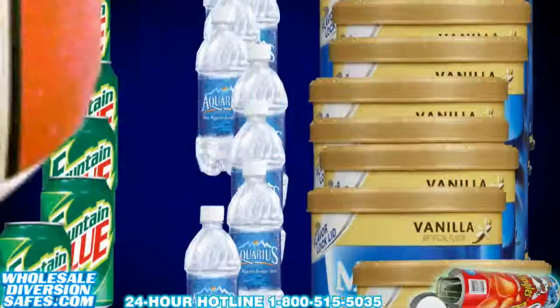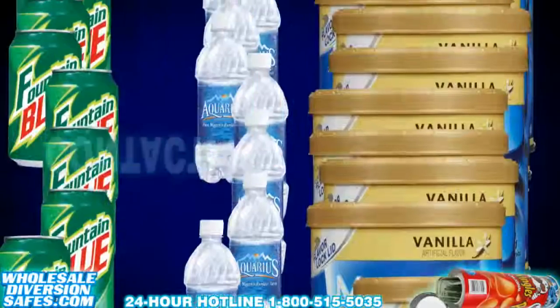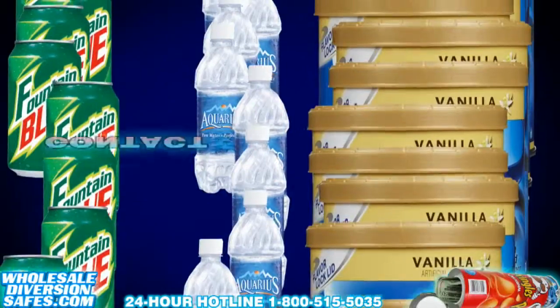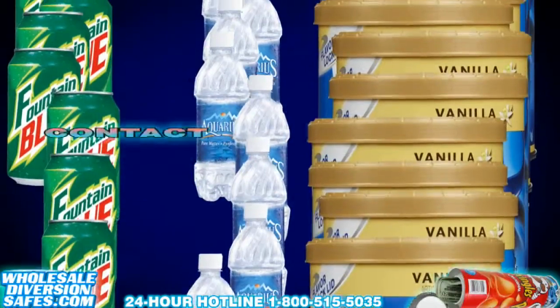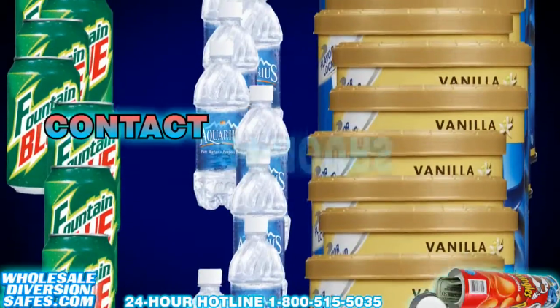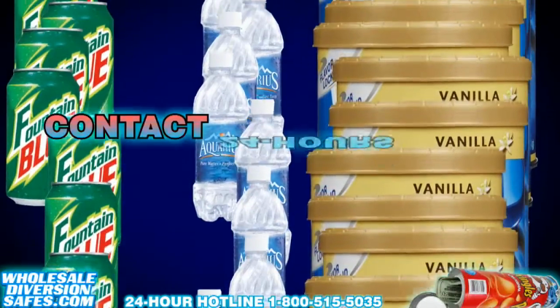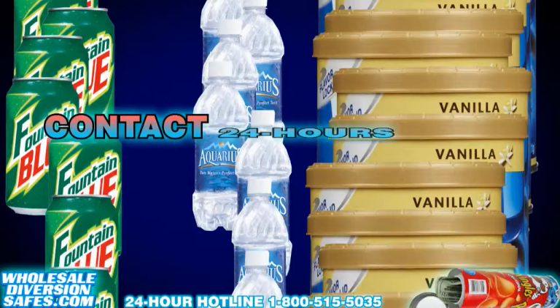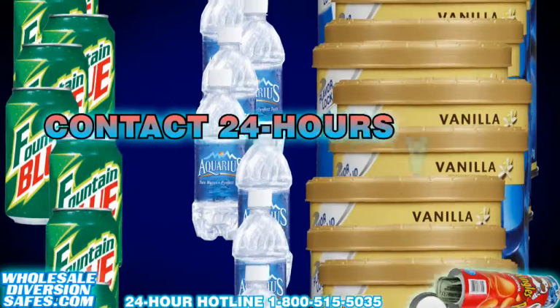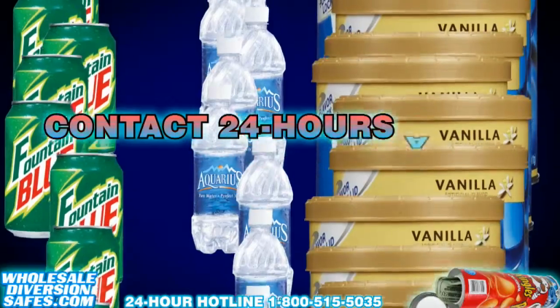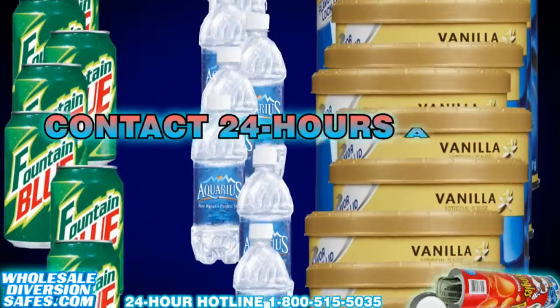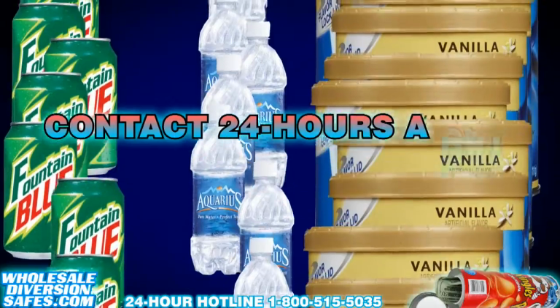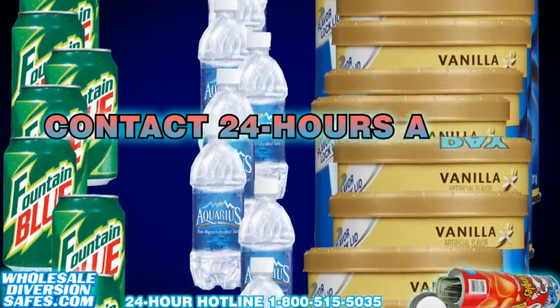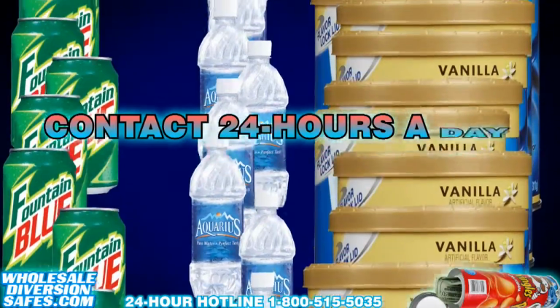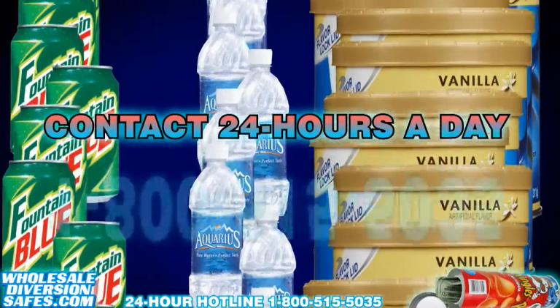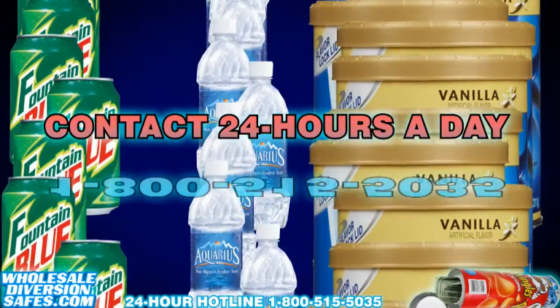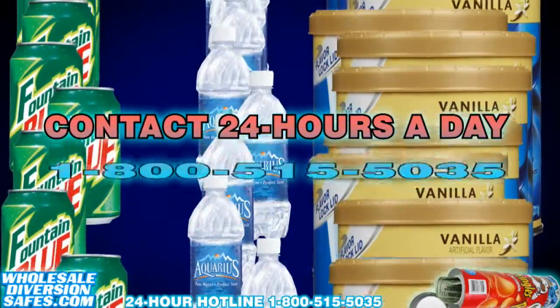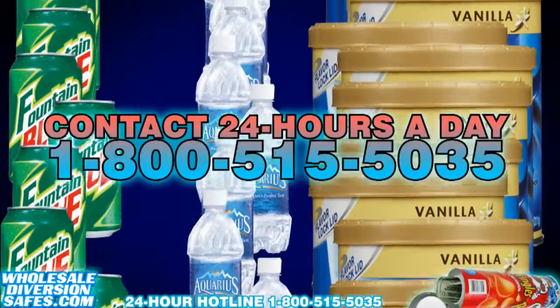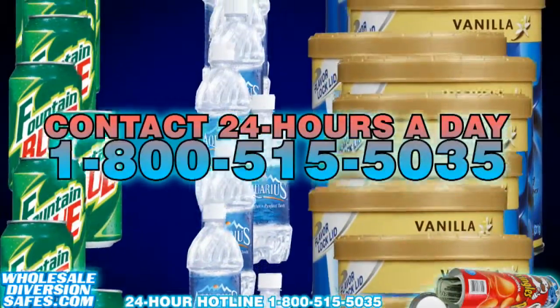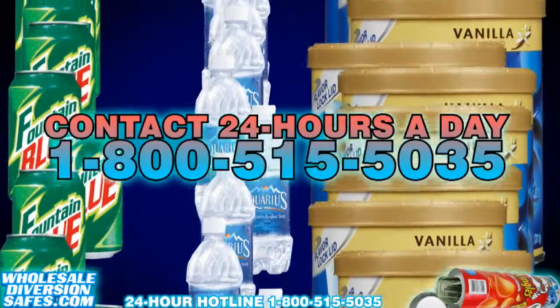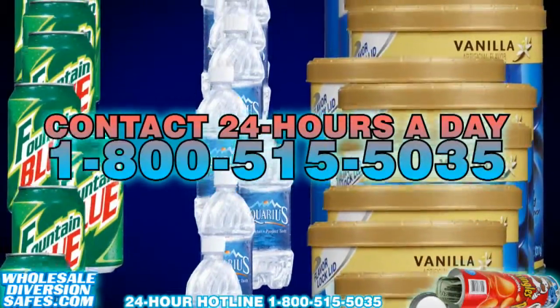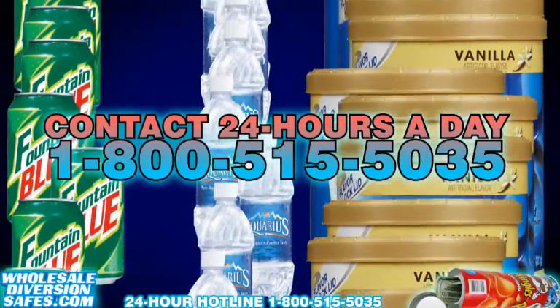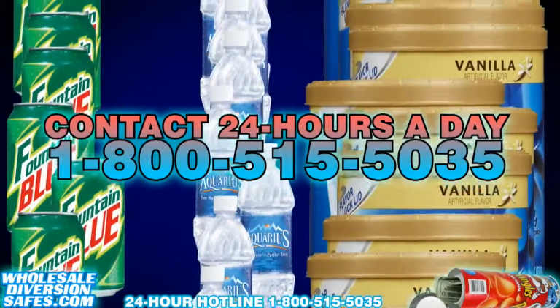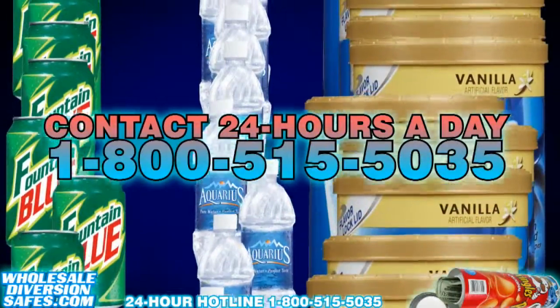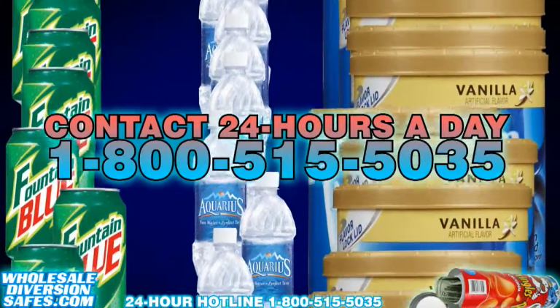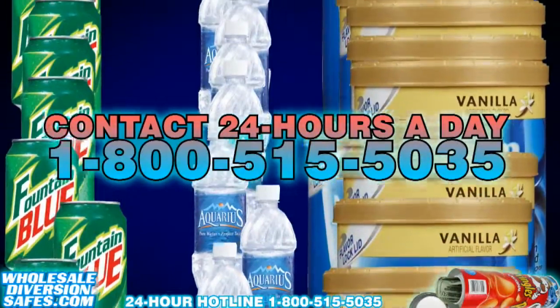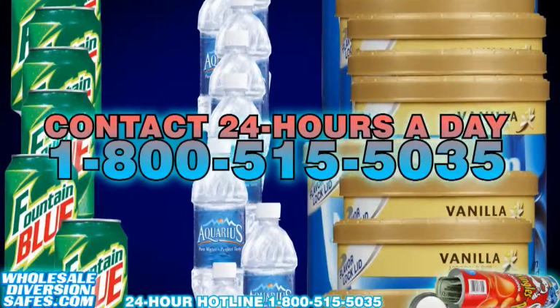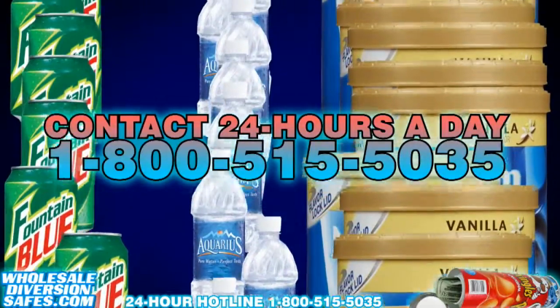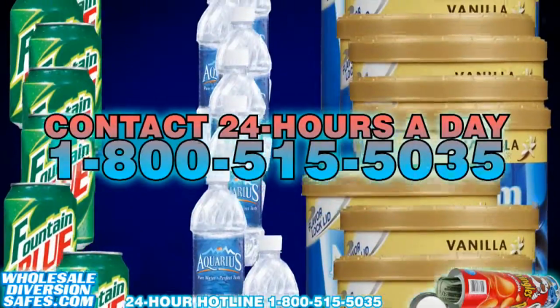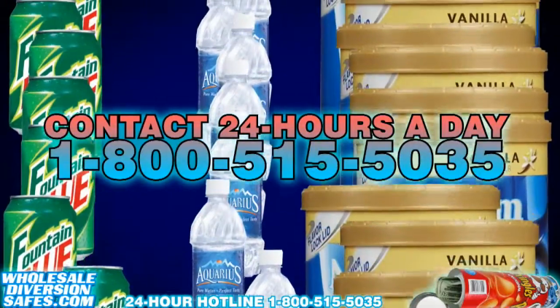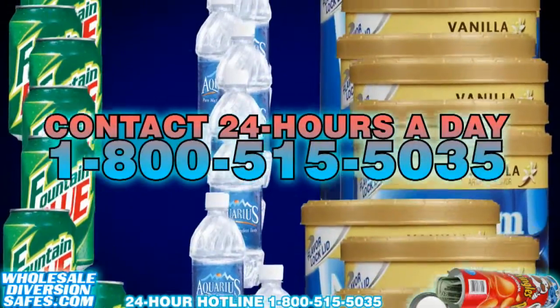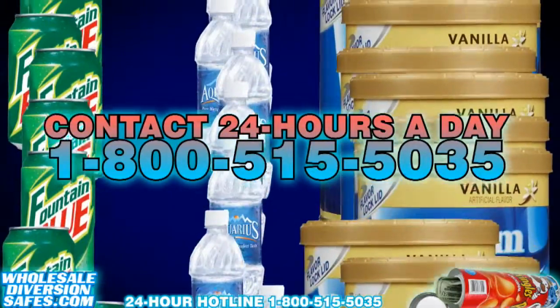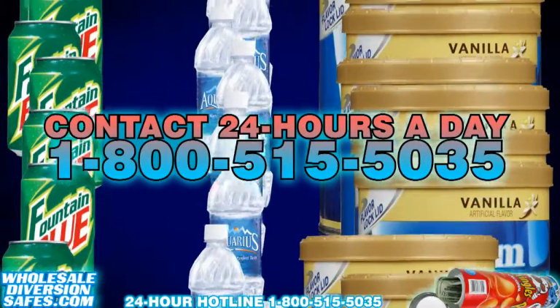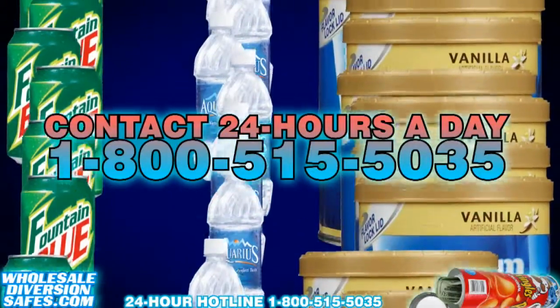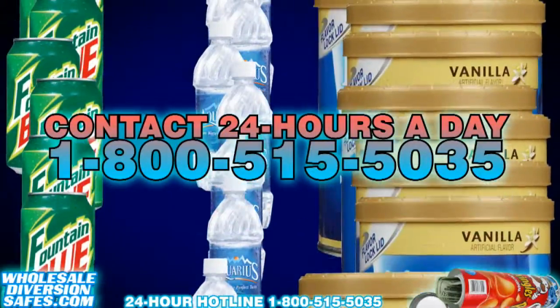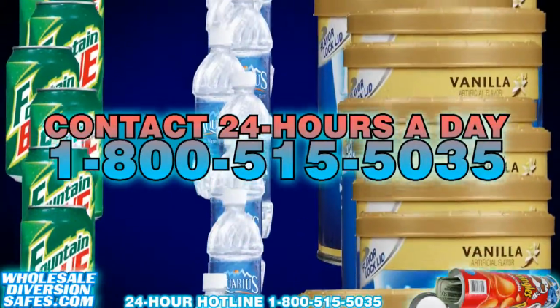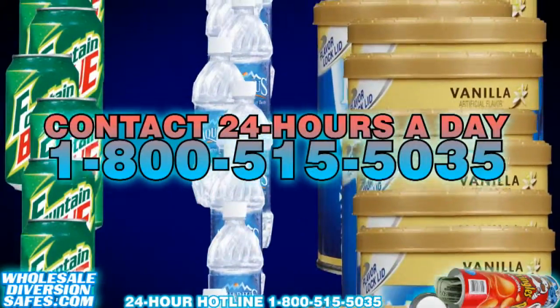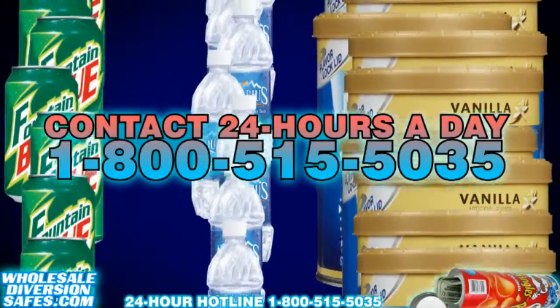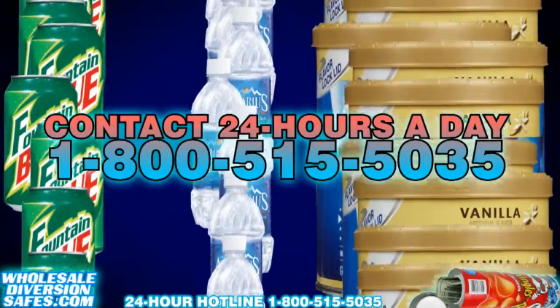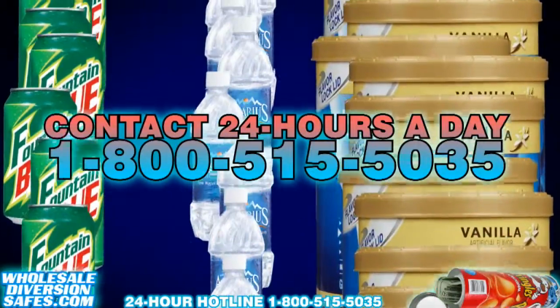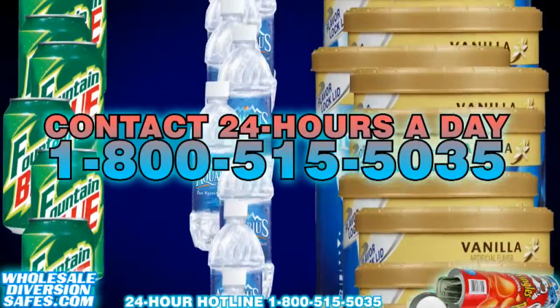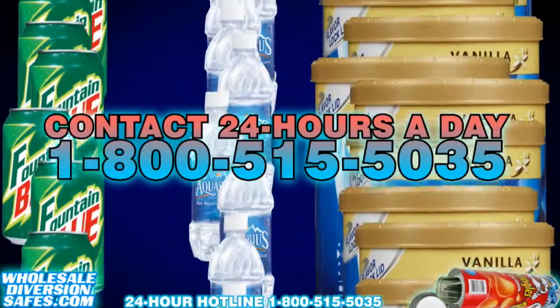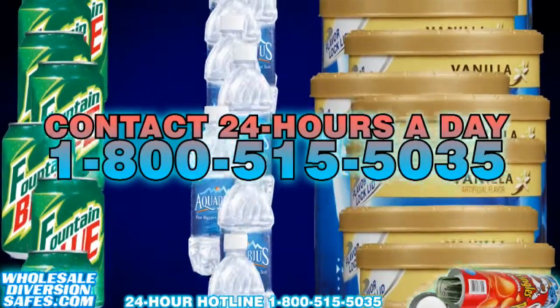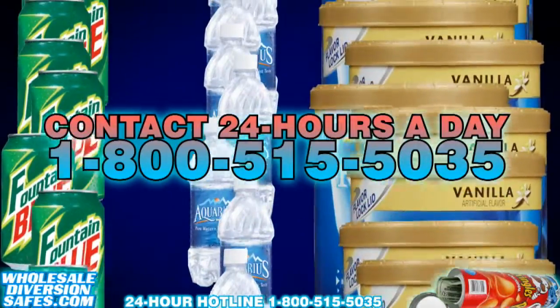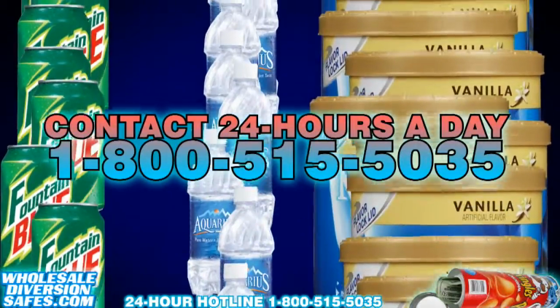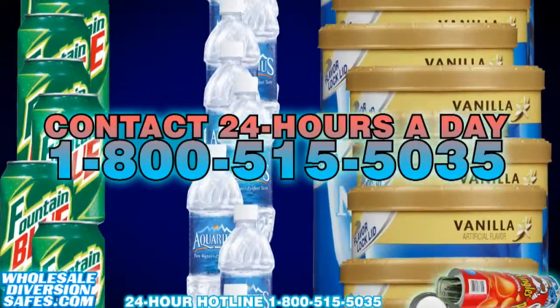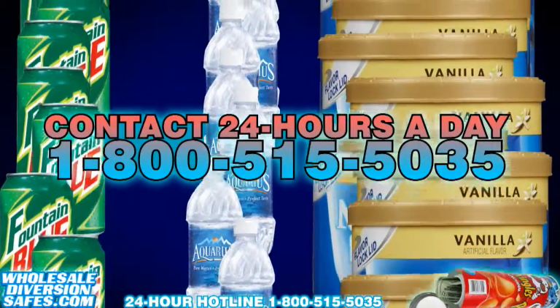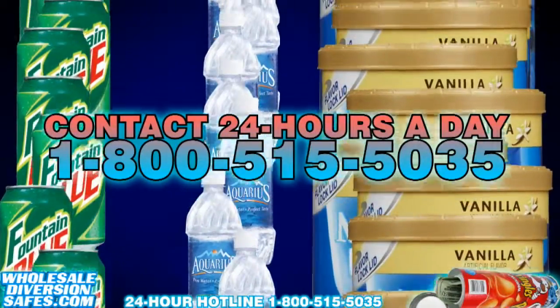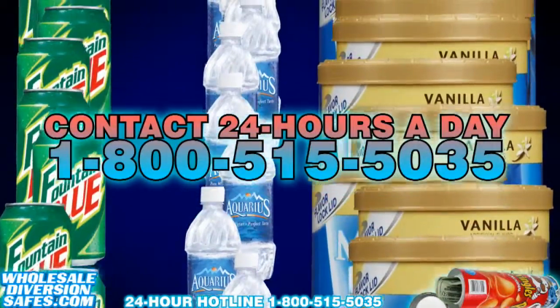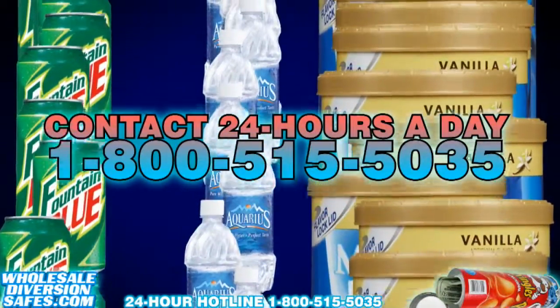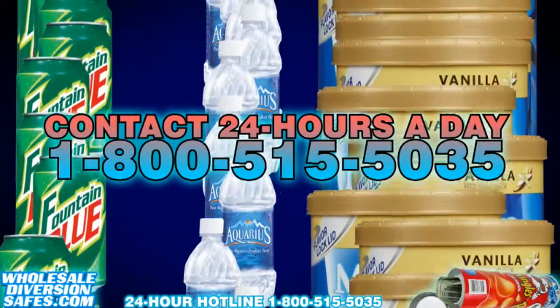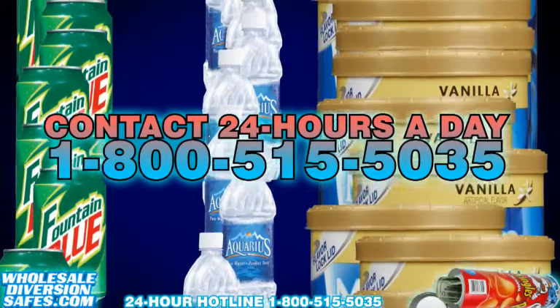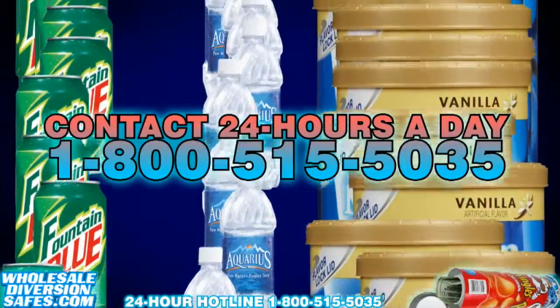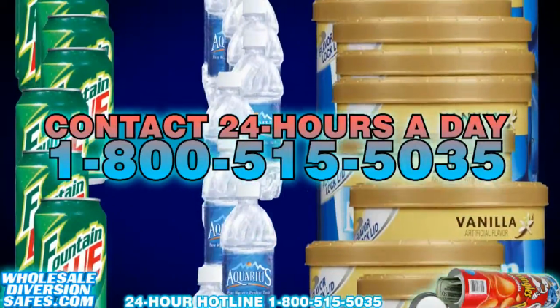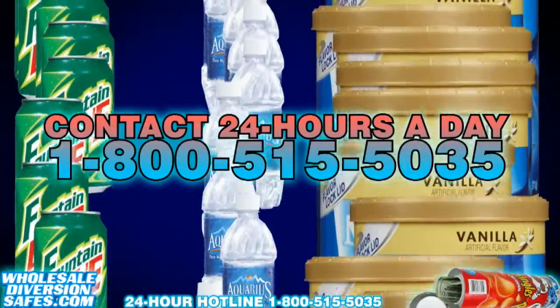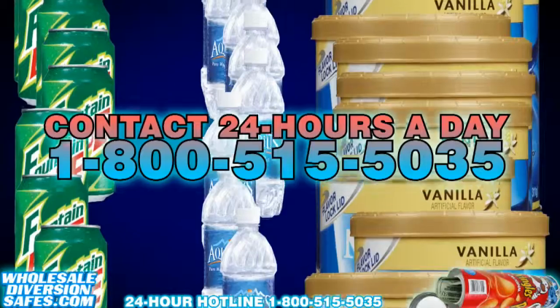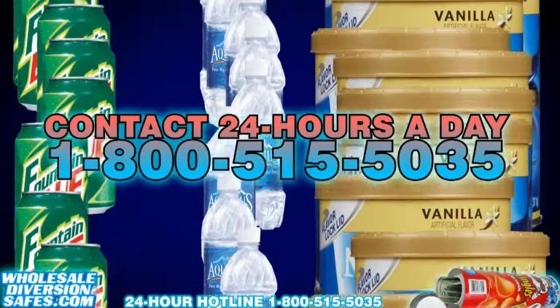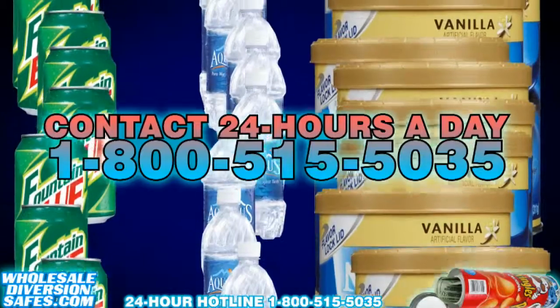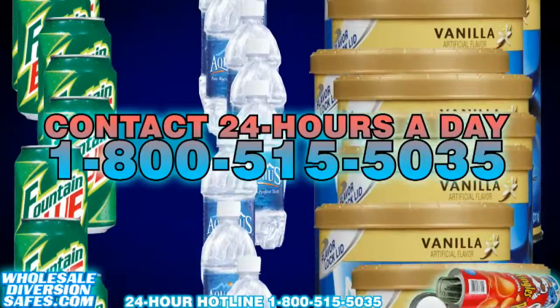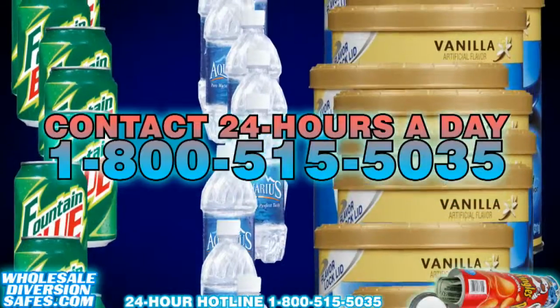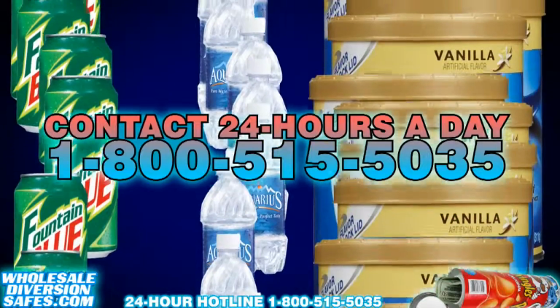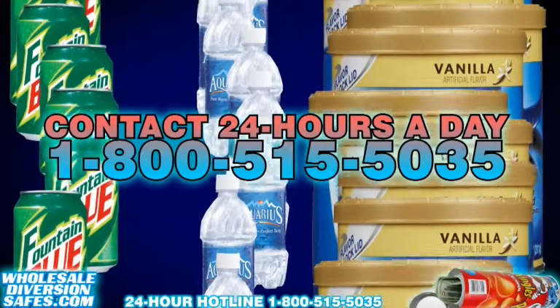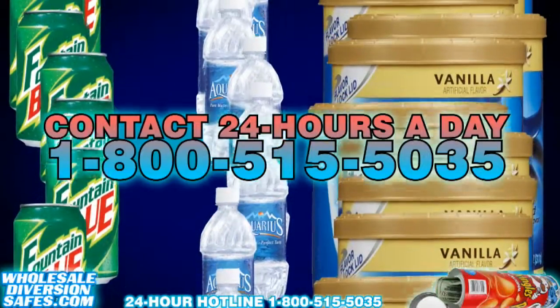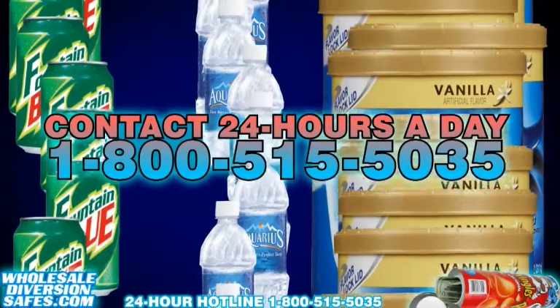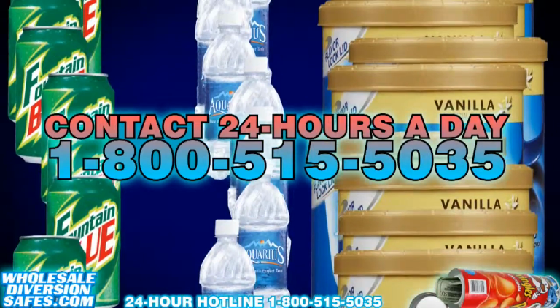Contact 1-800-515-5035 24 hours a day for a free quote based on your order.